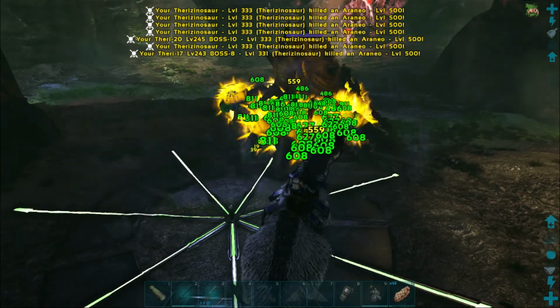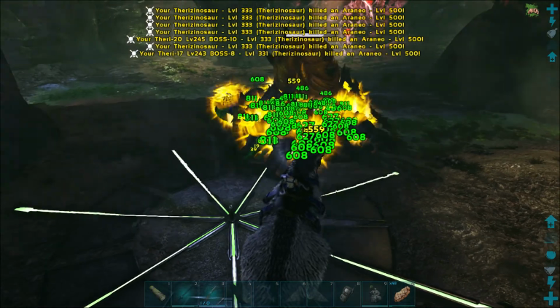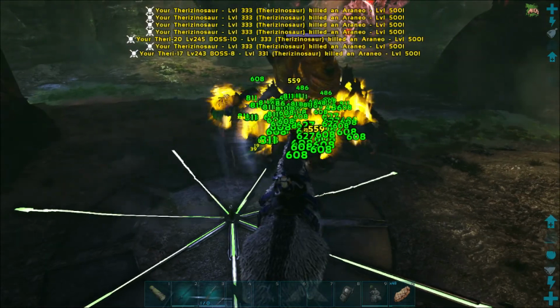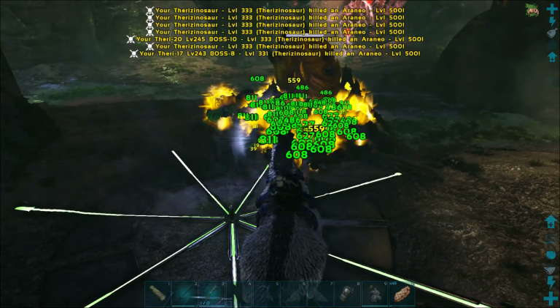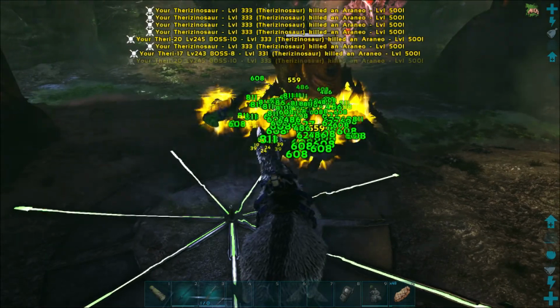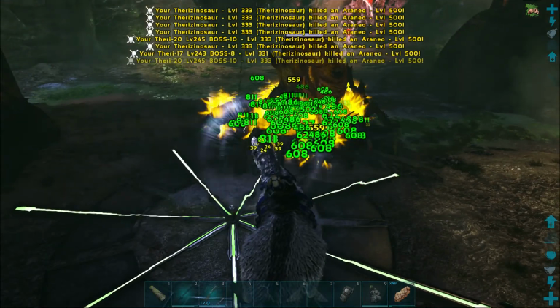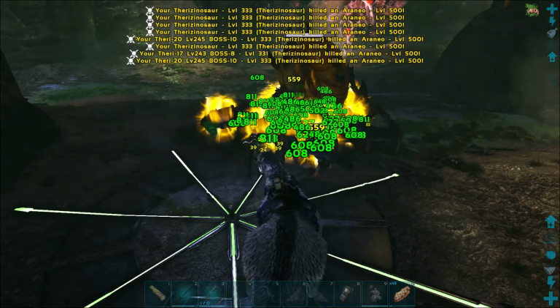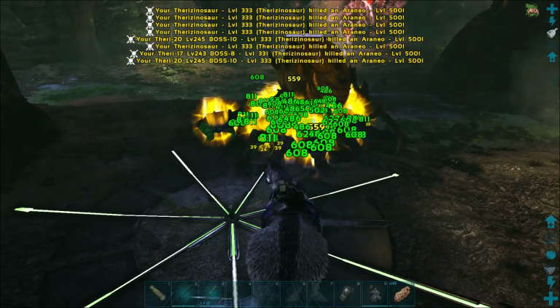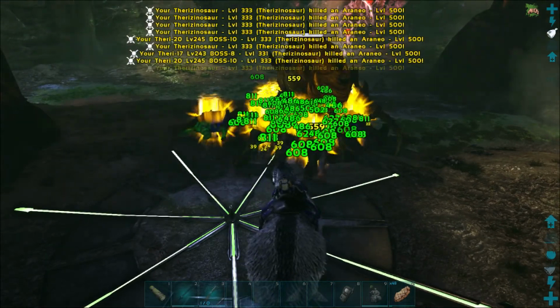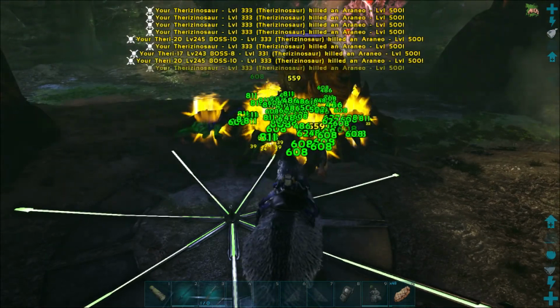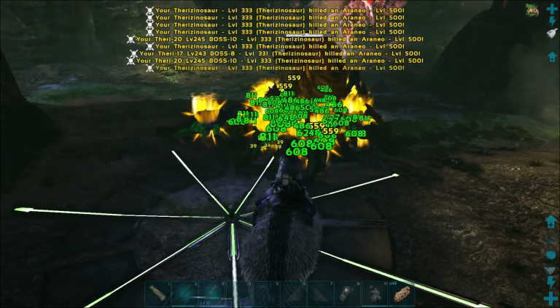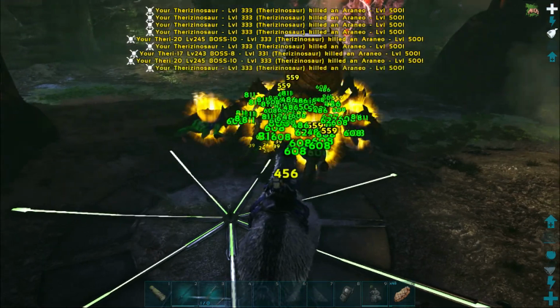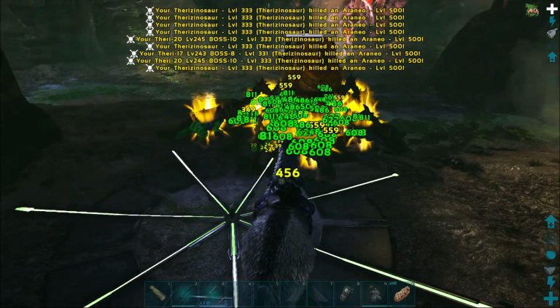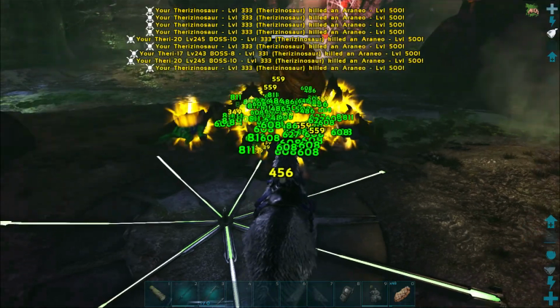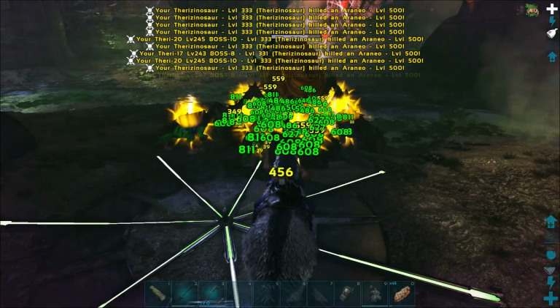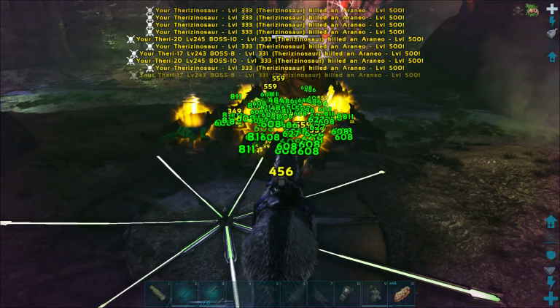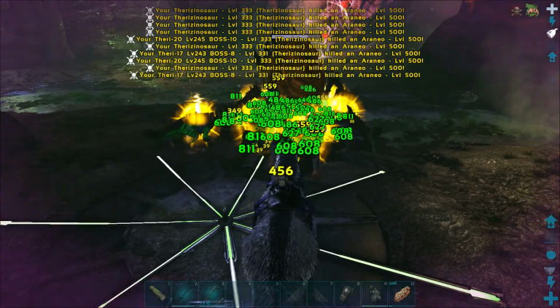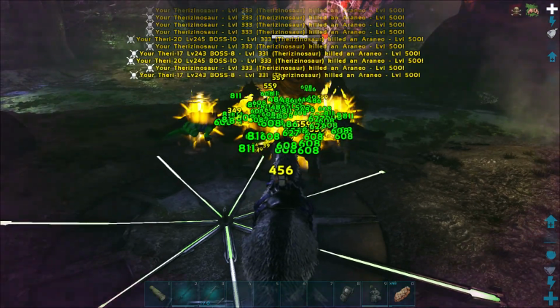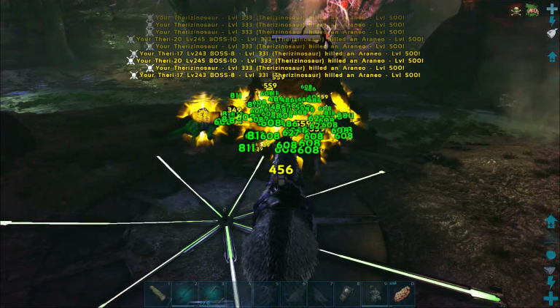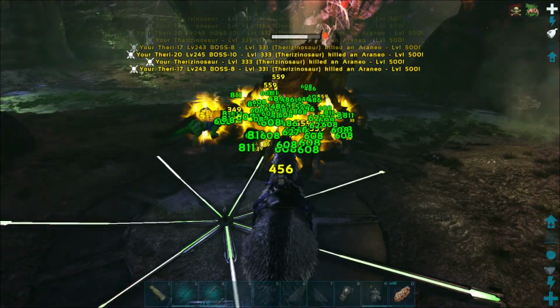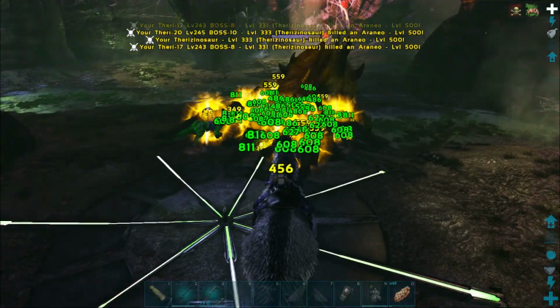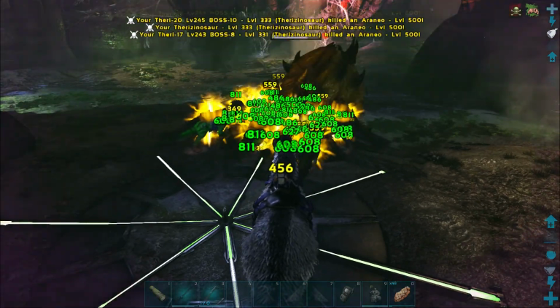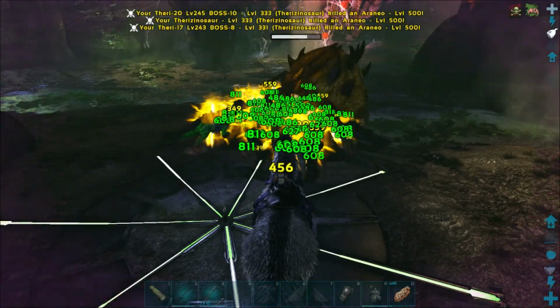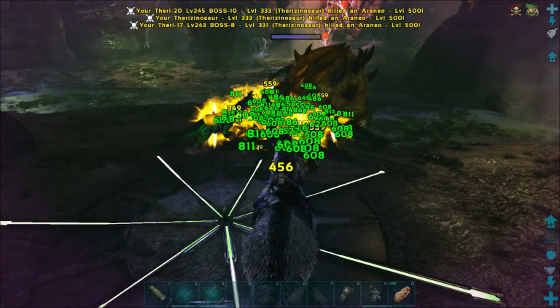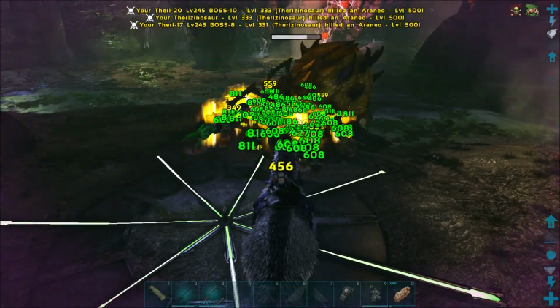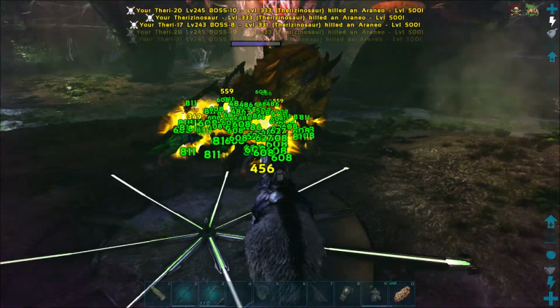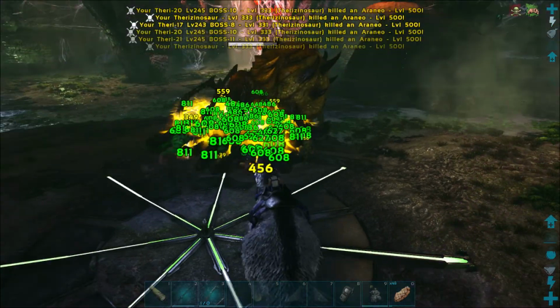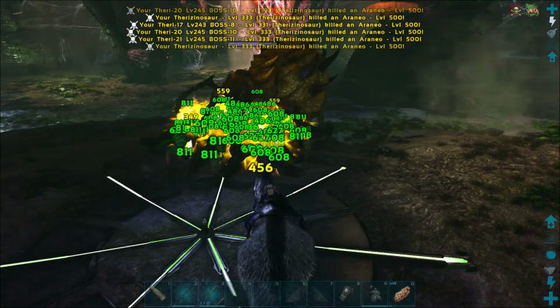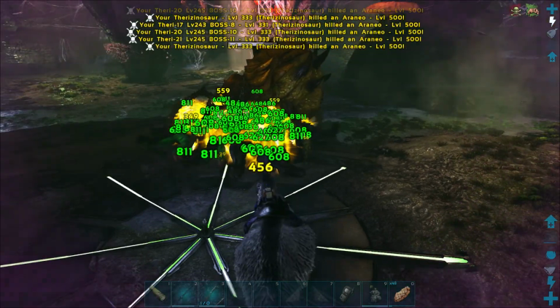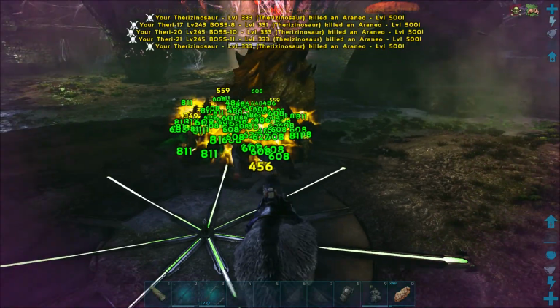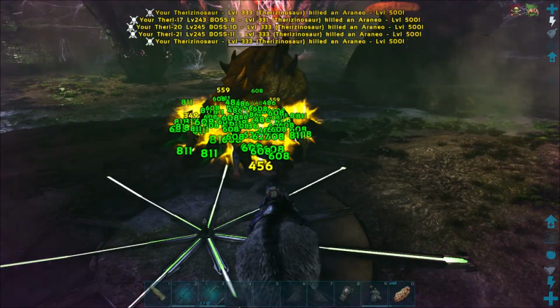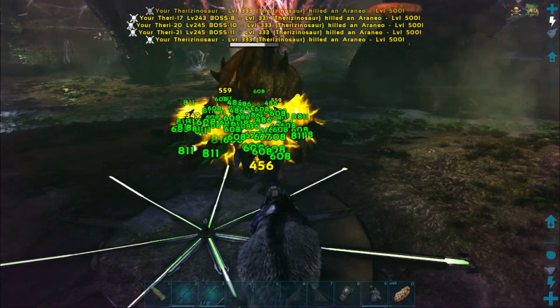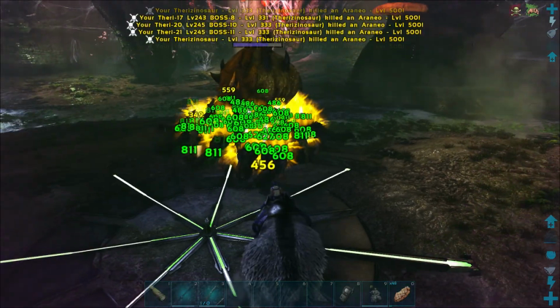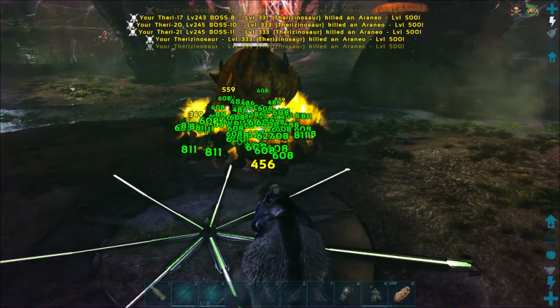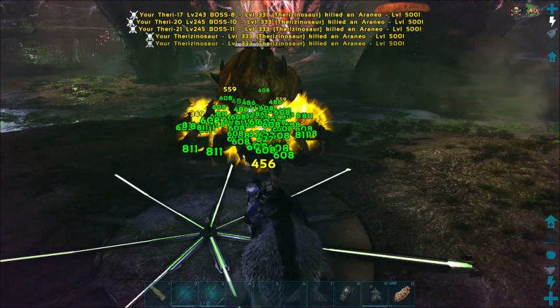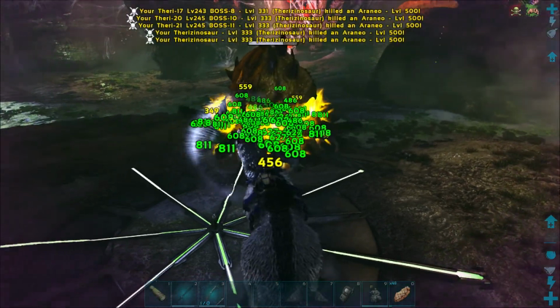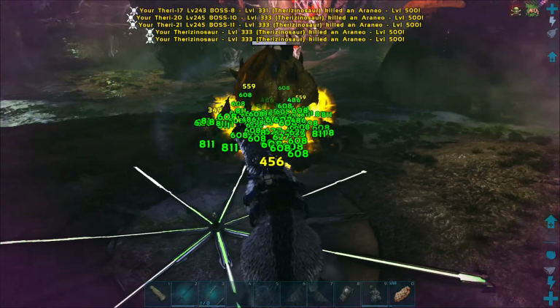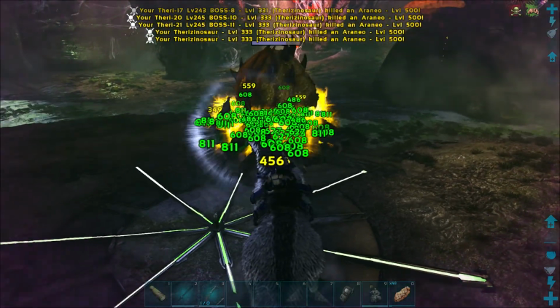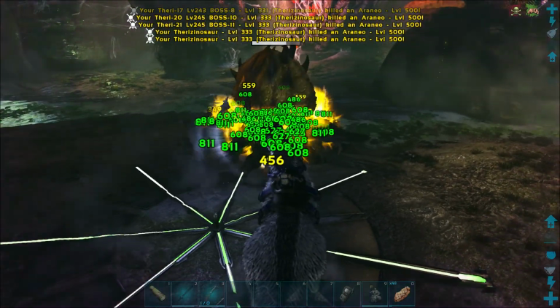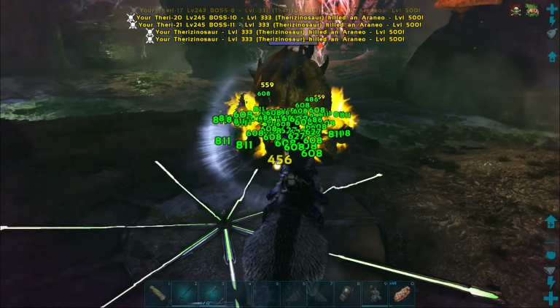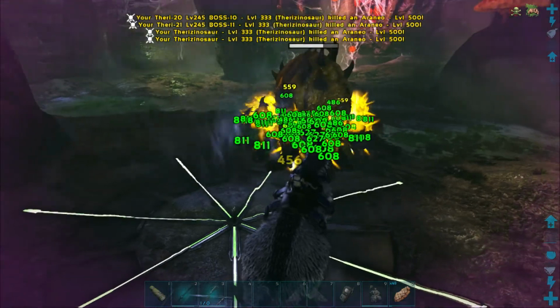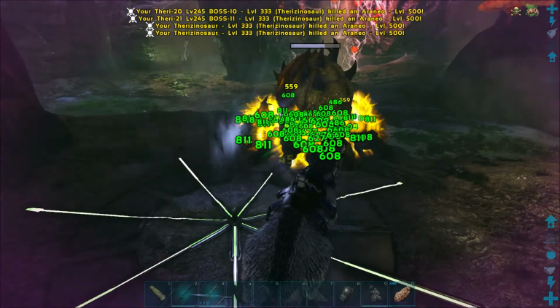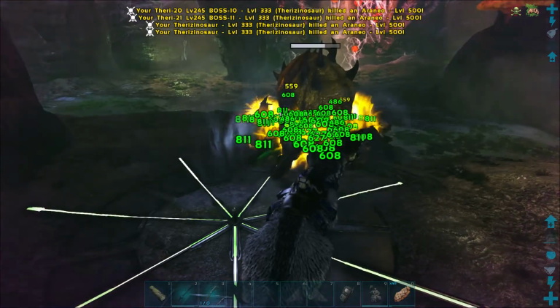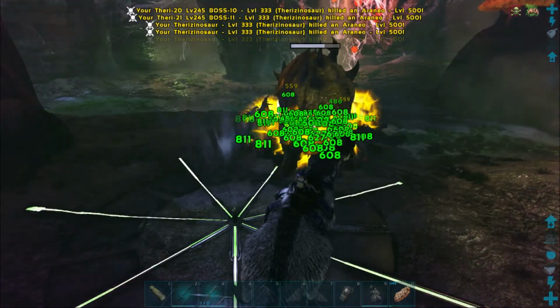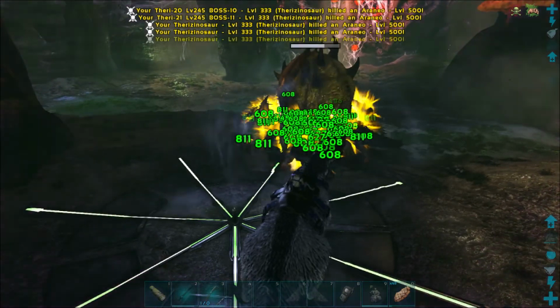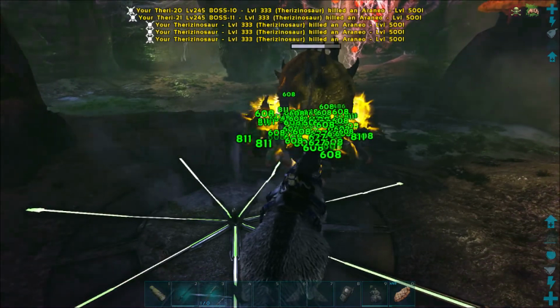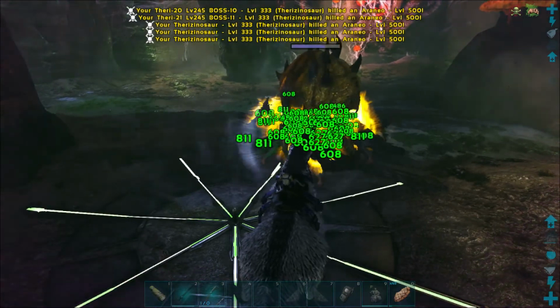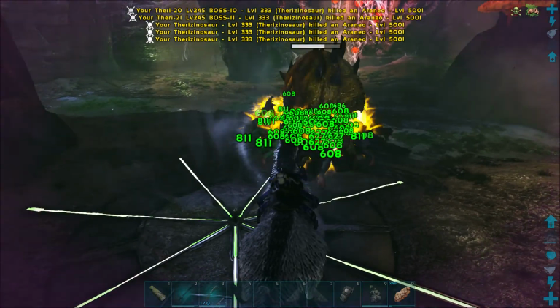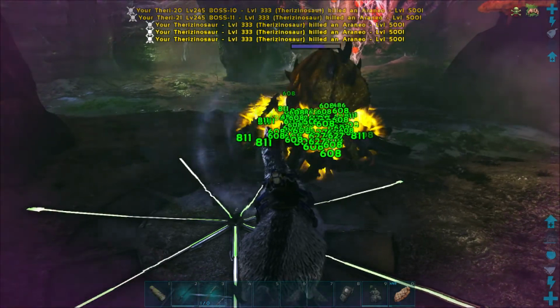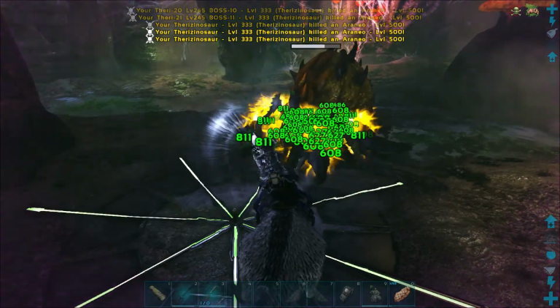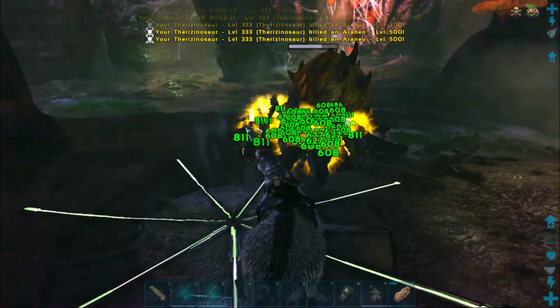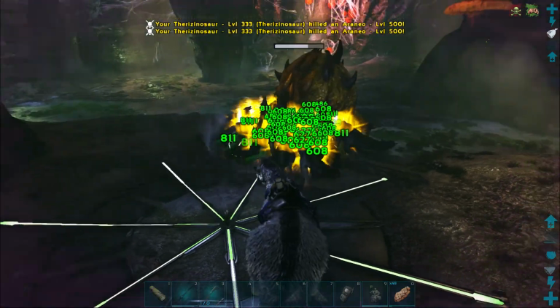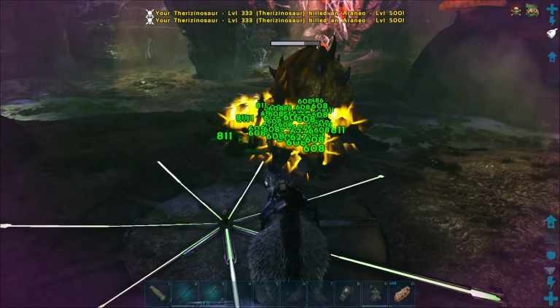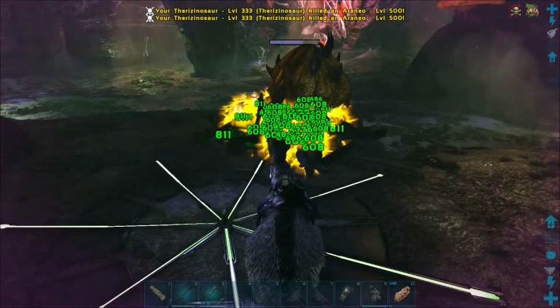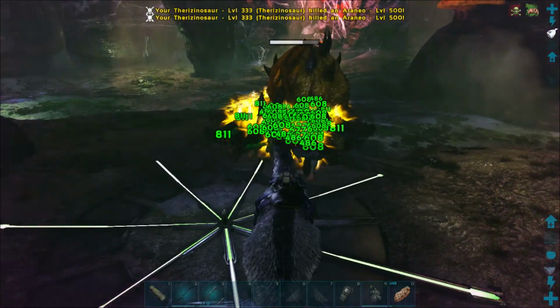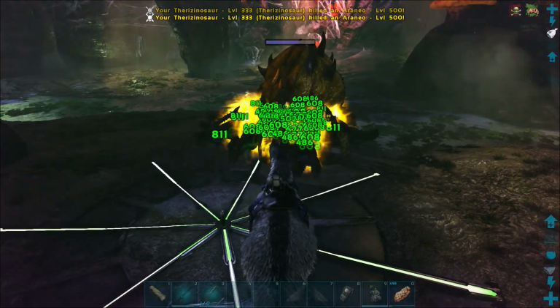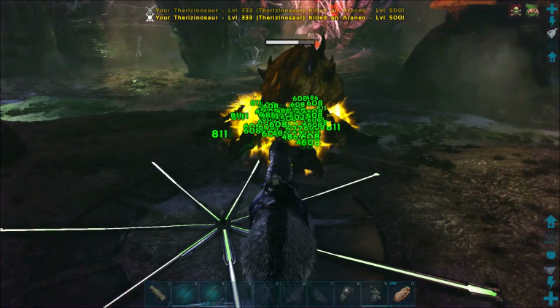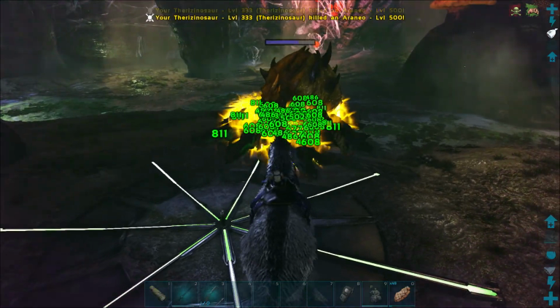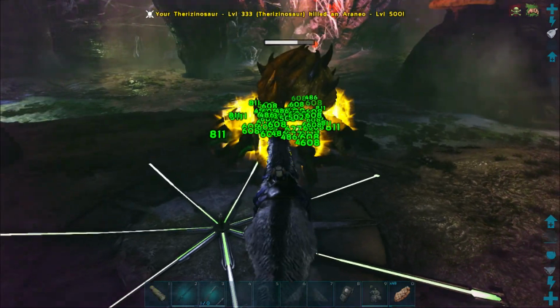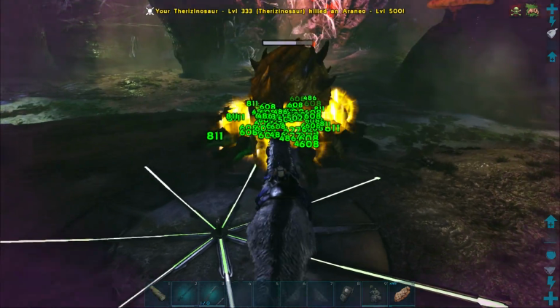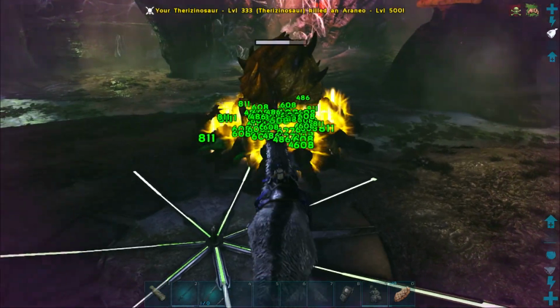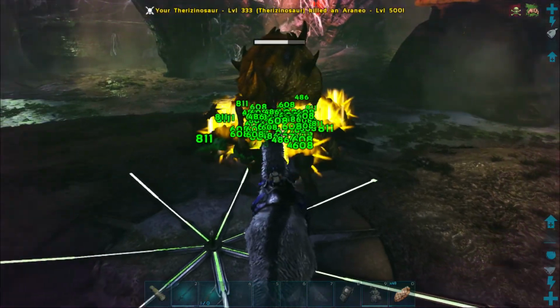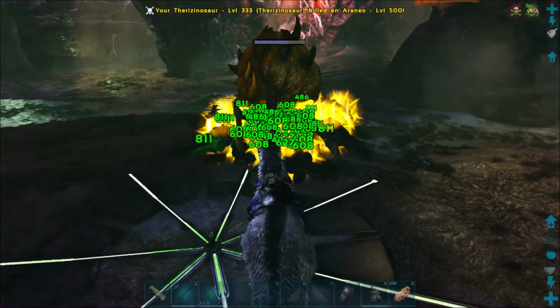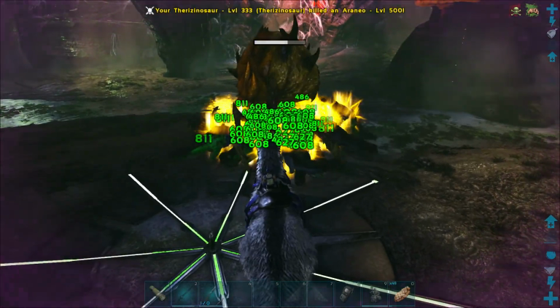My Yutyrannus is pretty powerful but I would like to keep it away from the fight — it's only a support dino for now. It can fight of course, but I don't want it to.